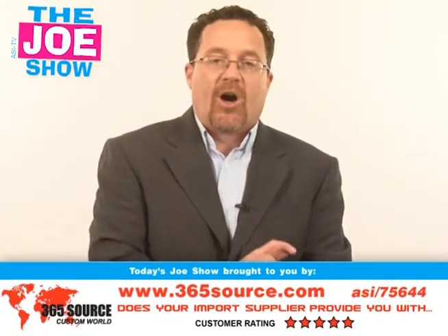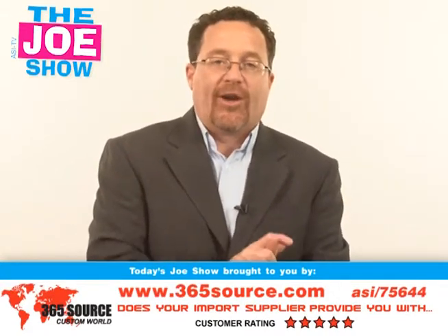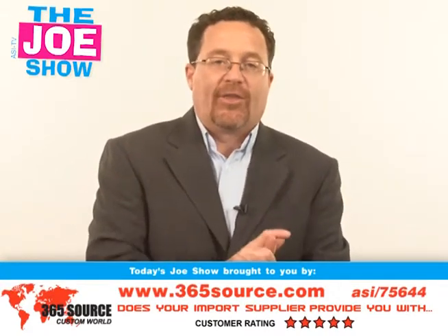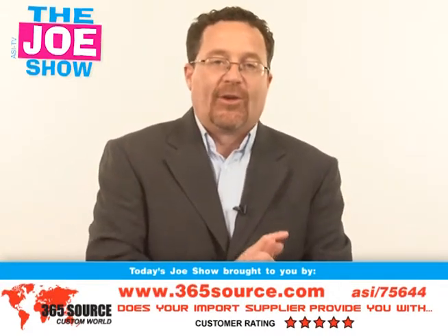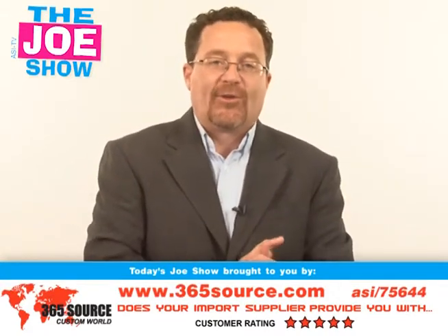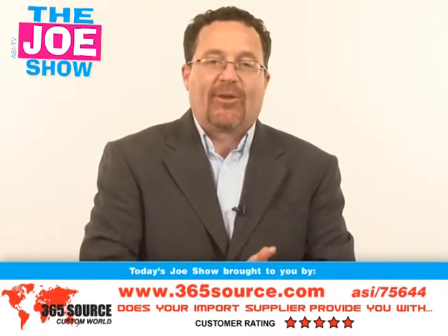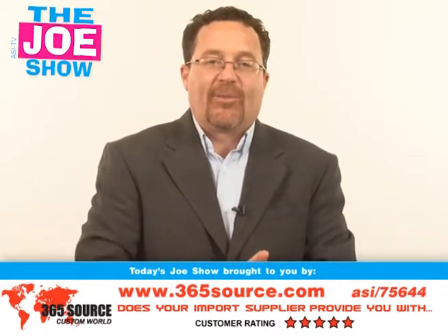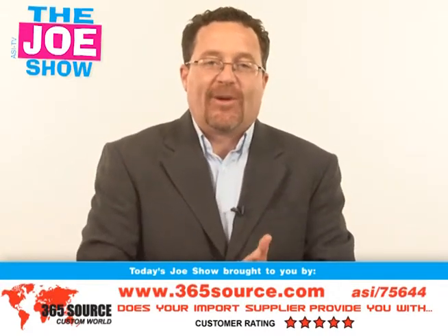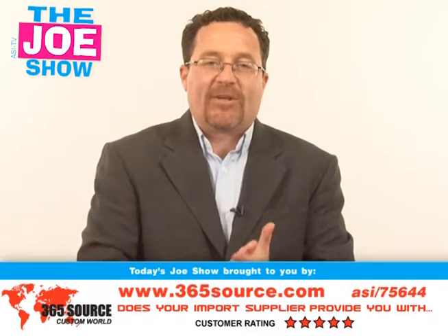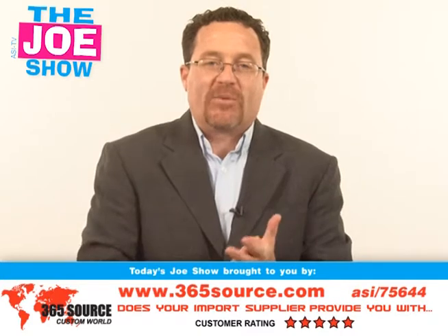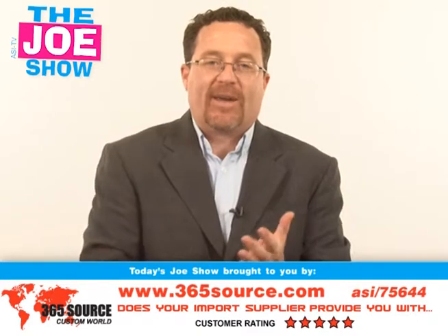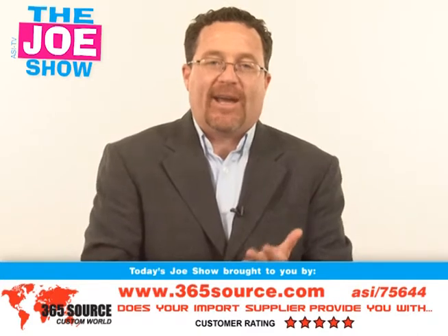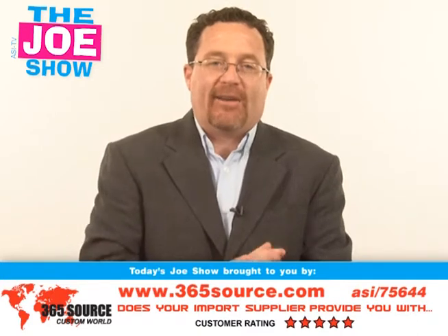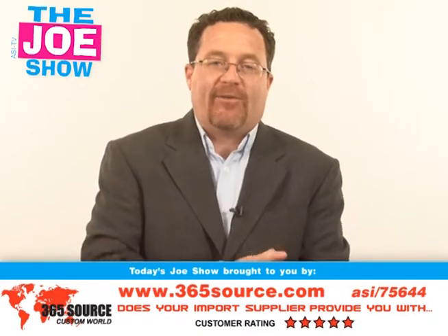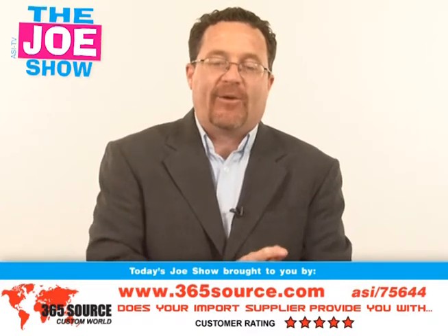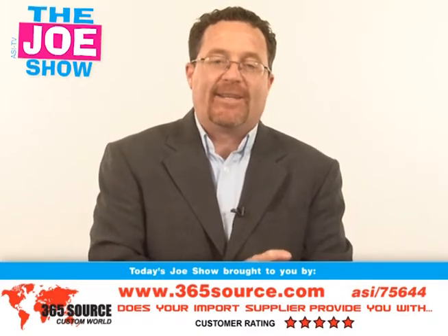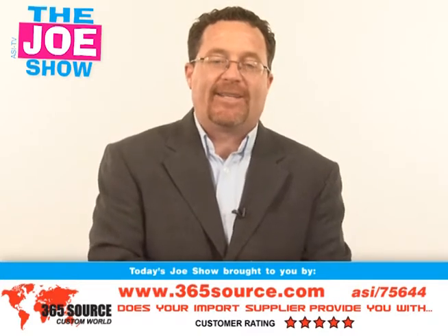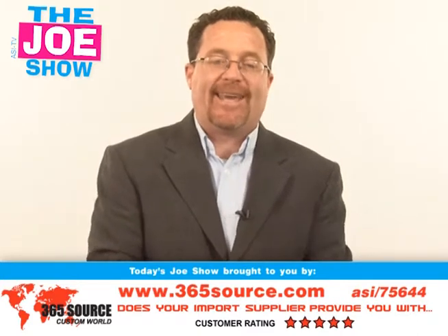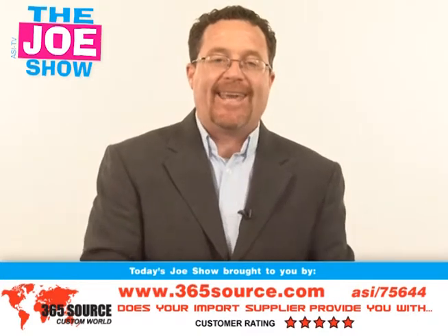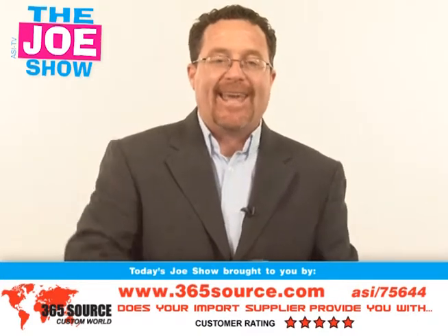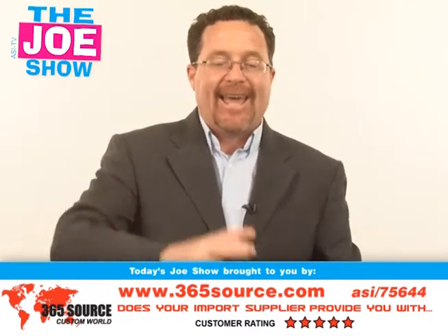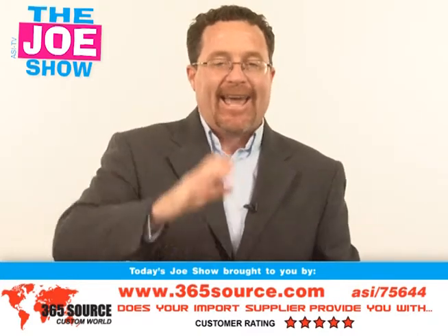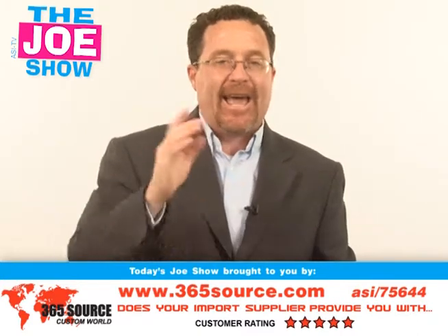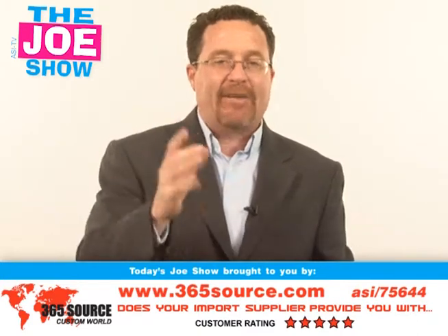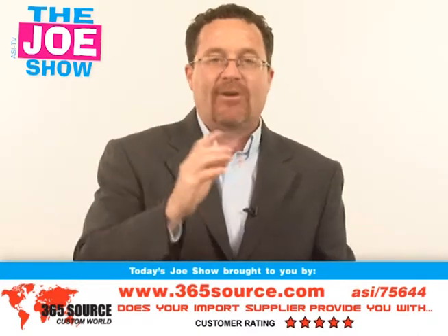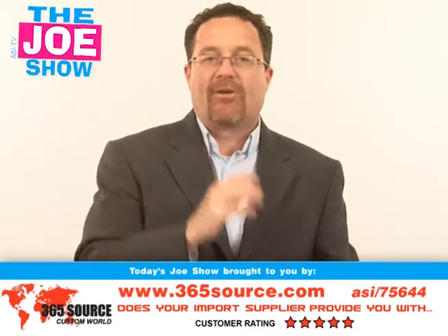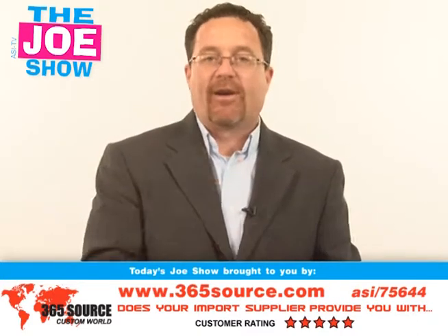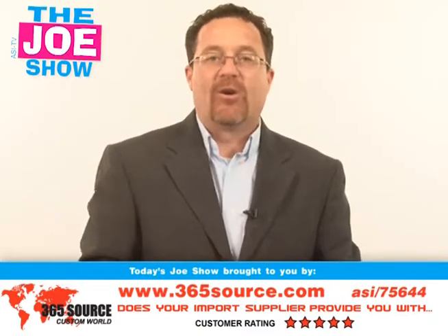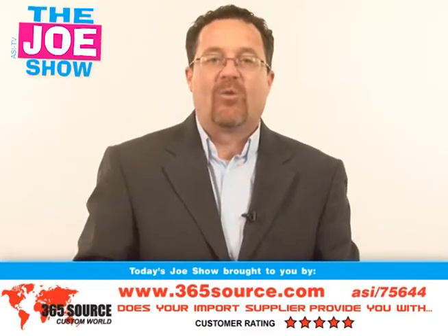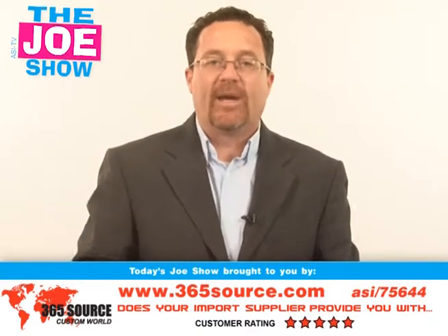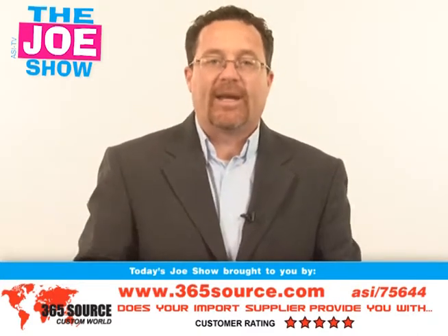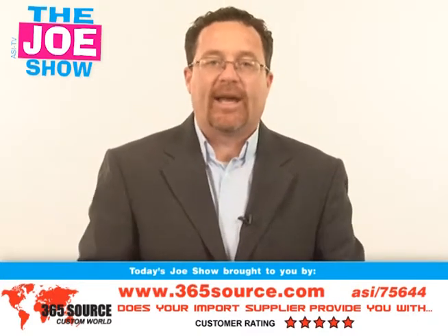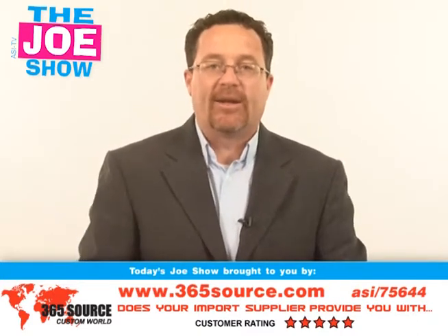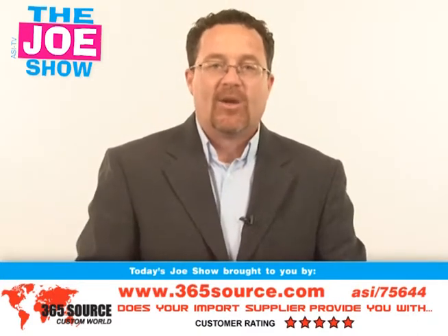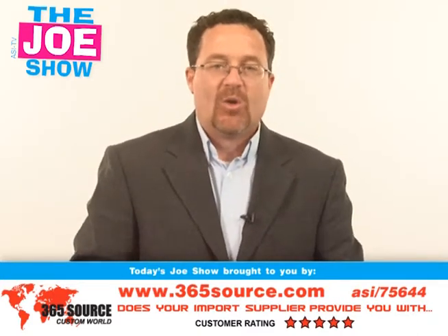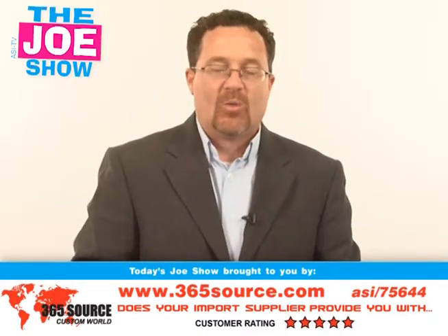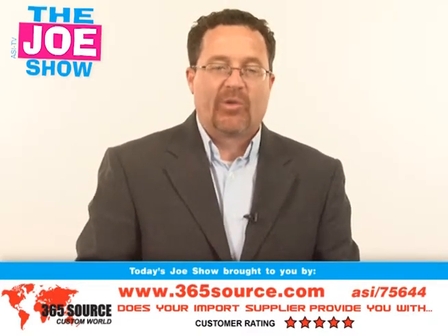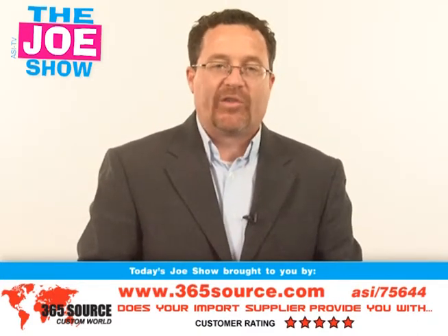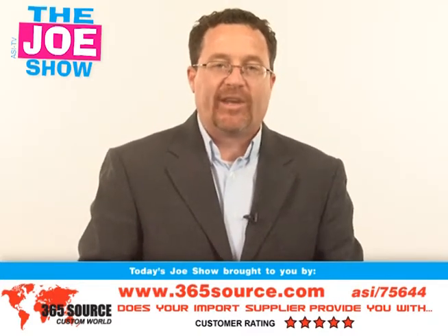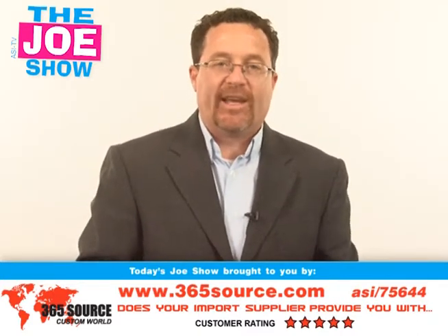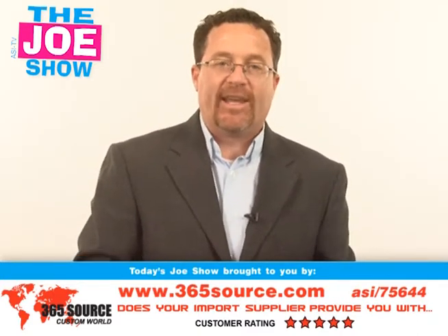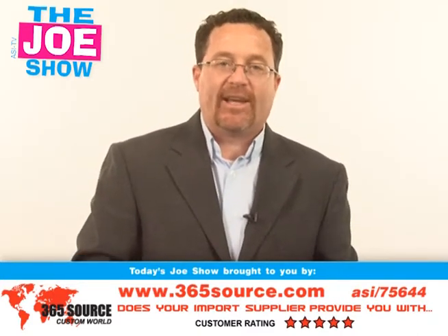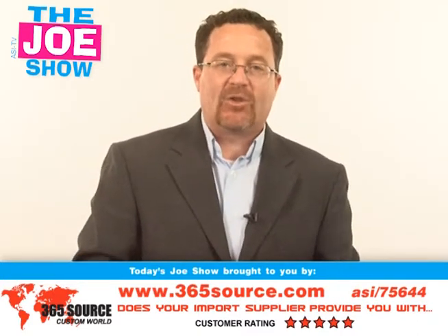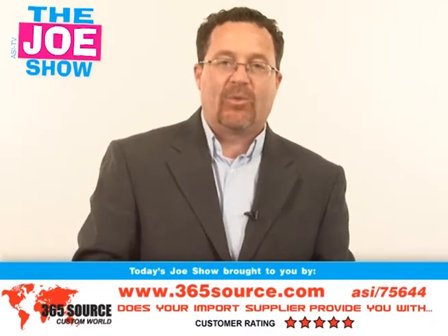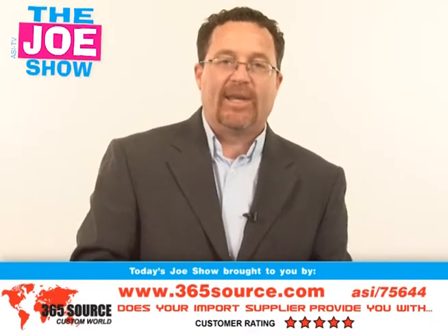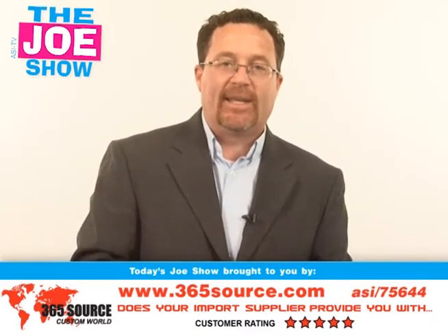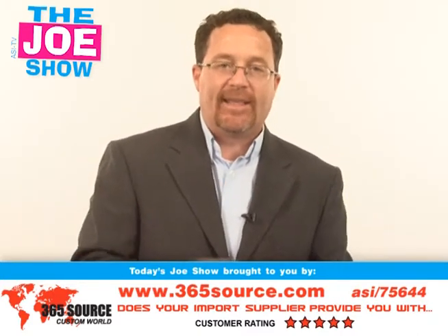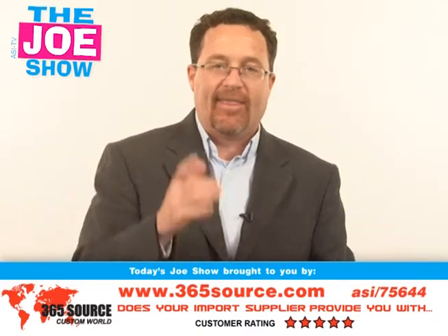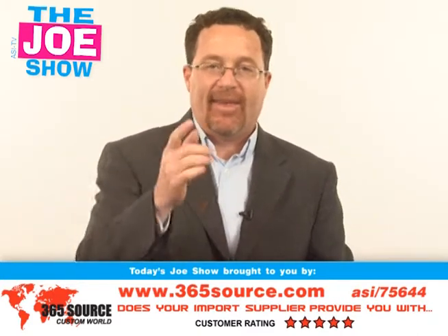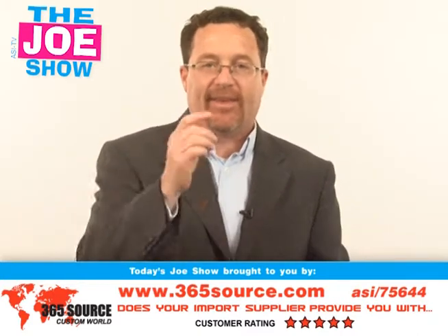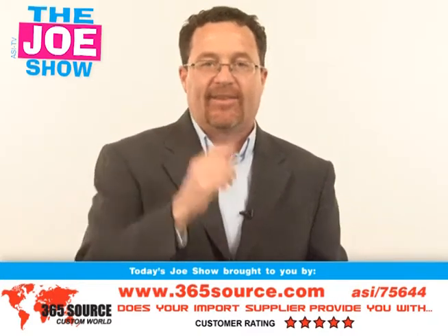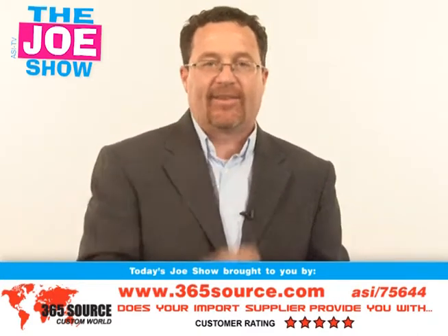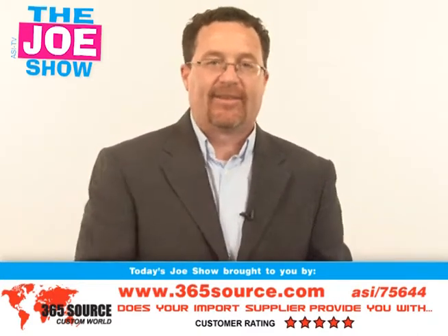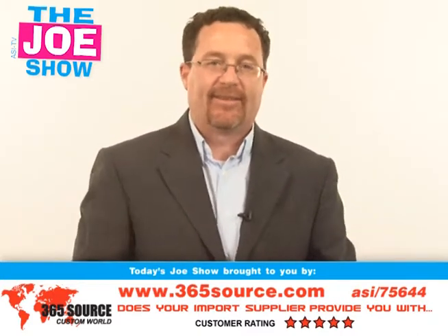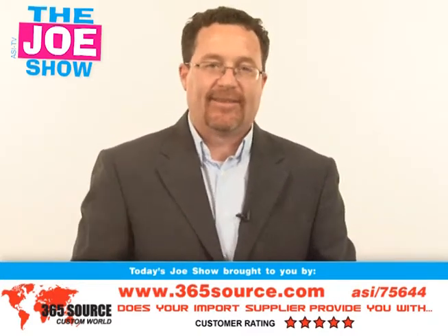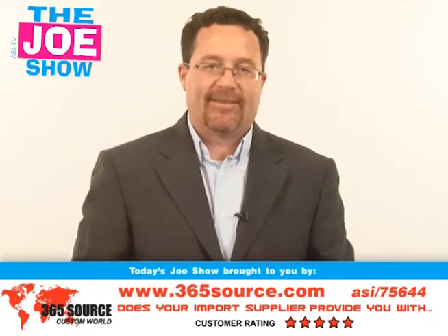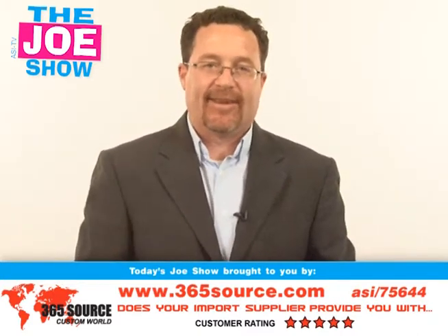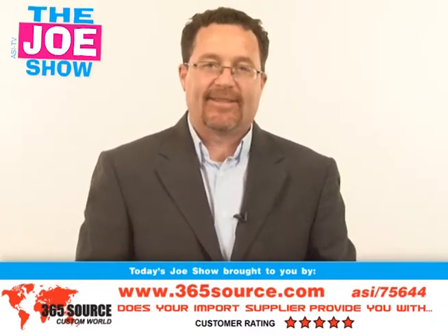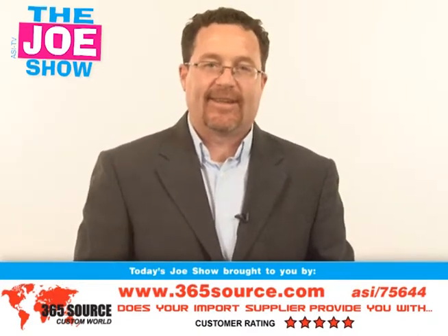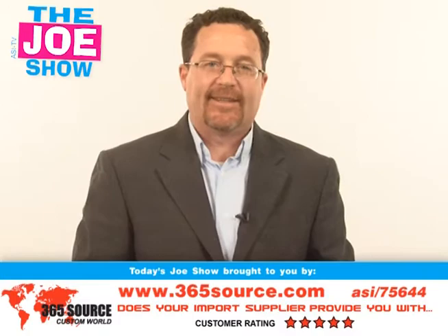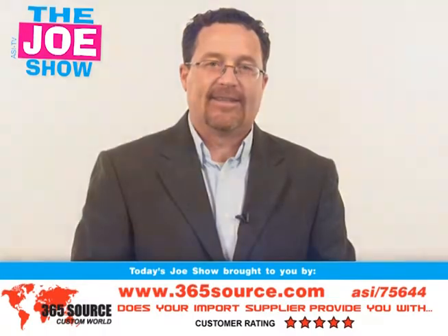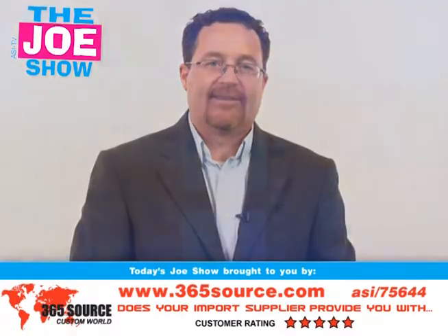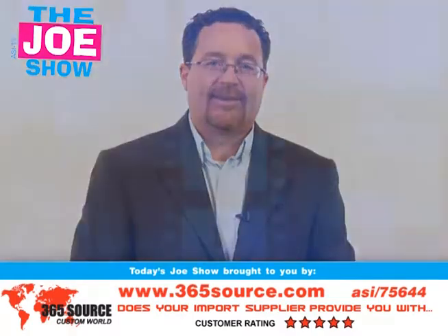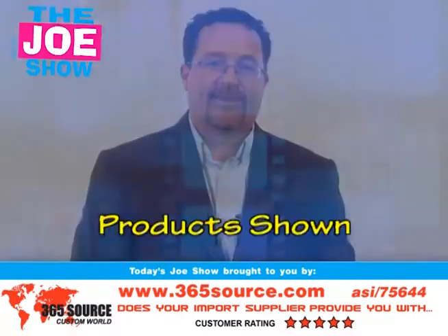Those are all the products we had for you today. Have a great weekend. We'll see you next week. This is ASI TV.